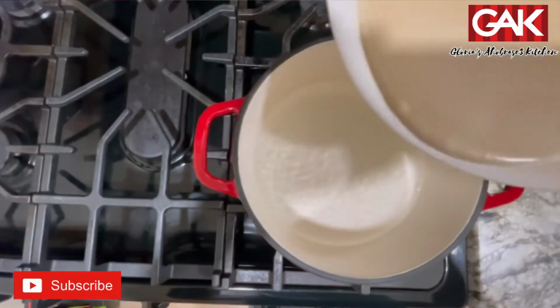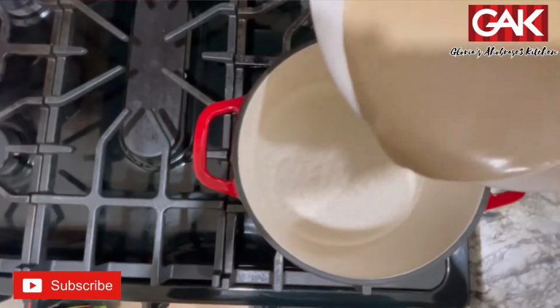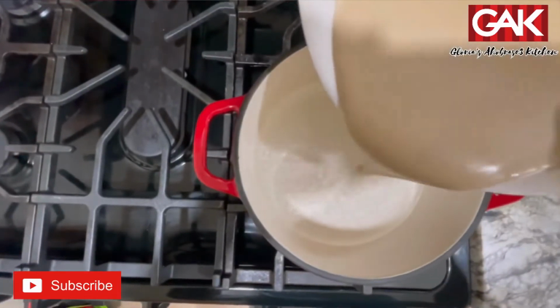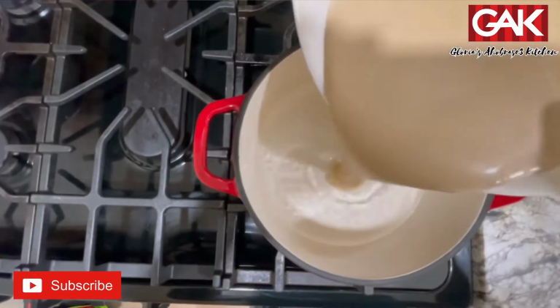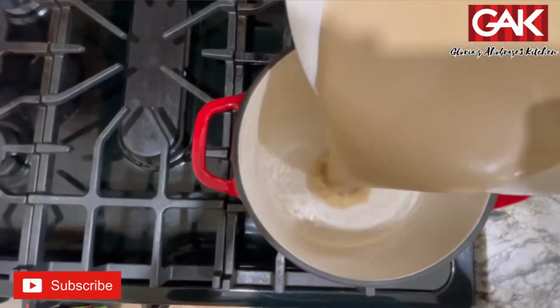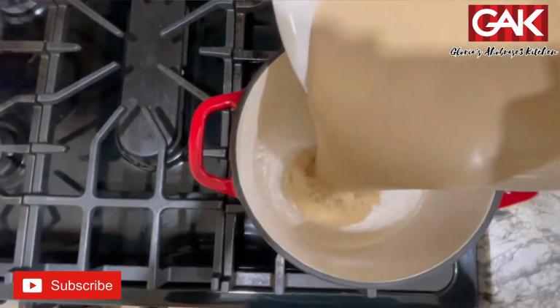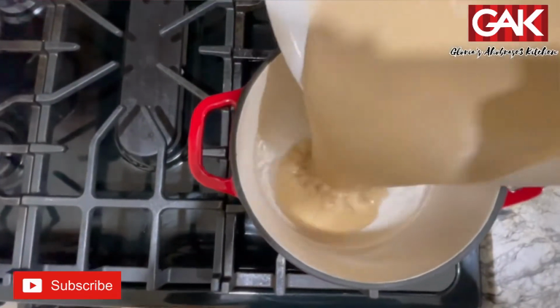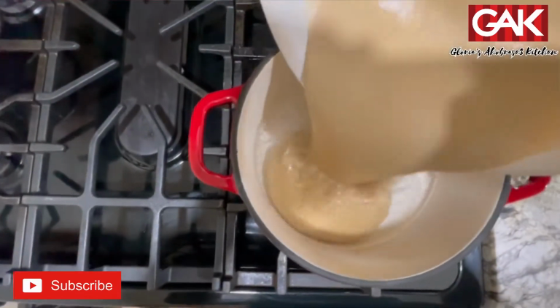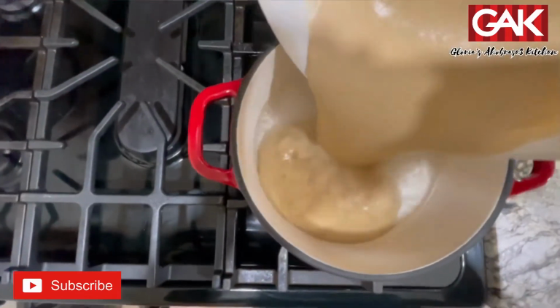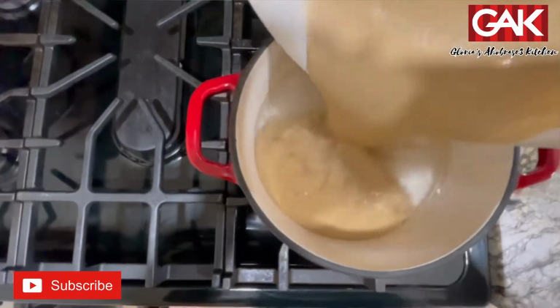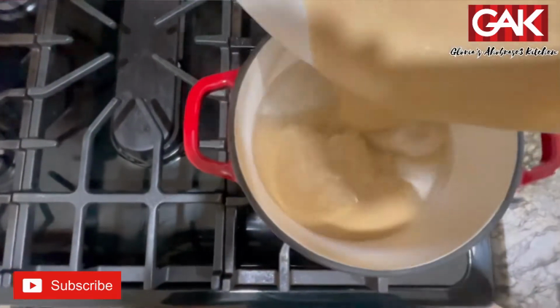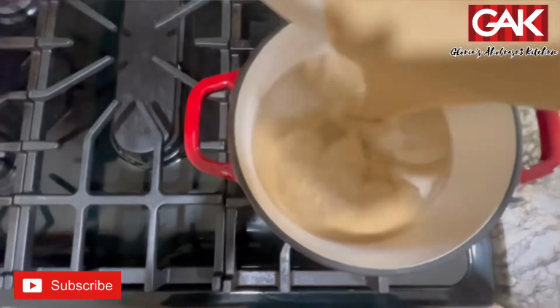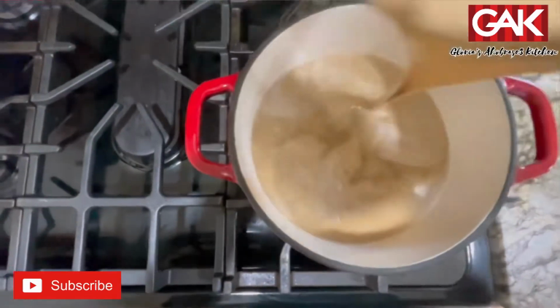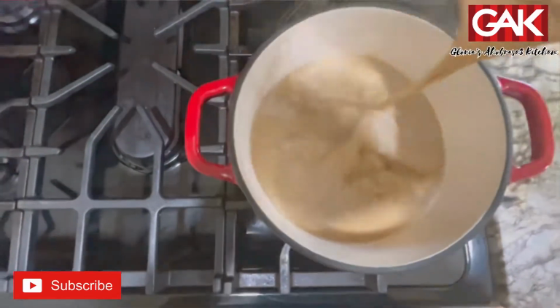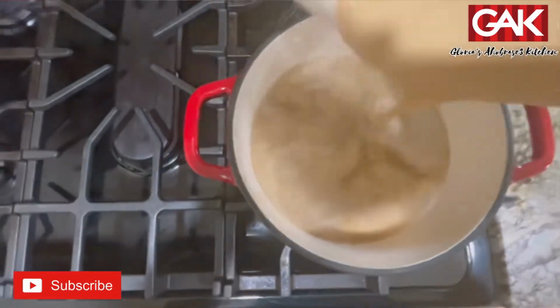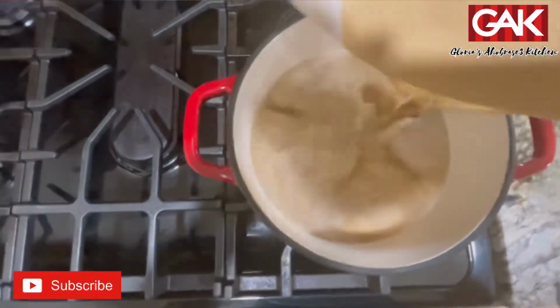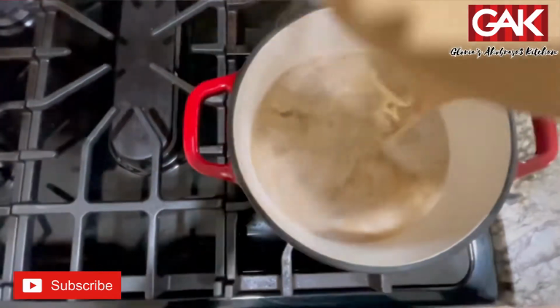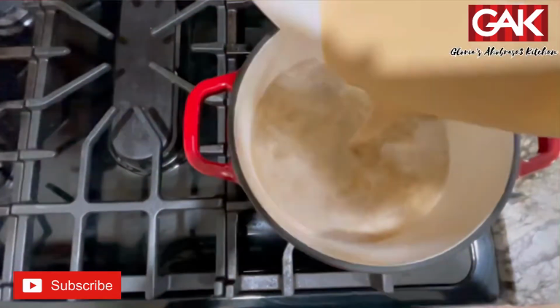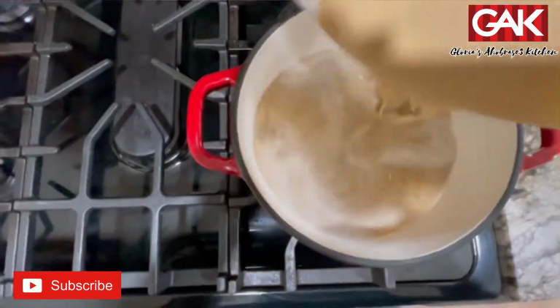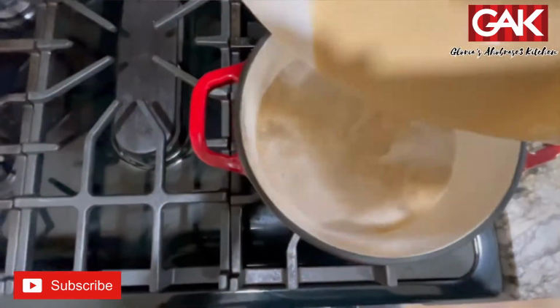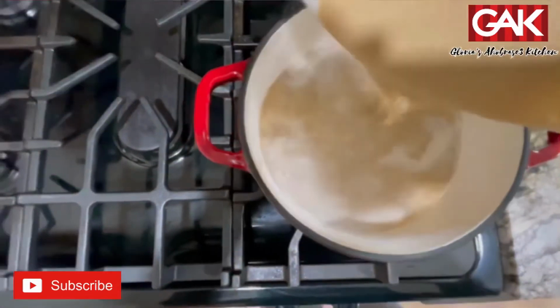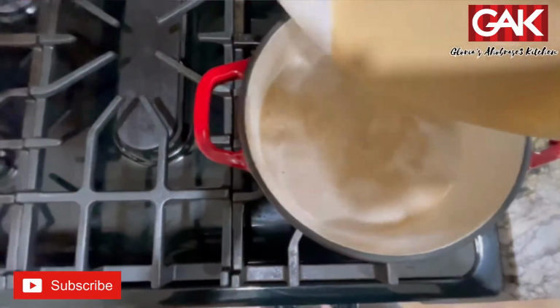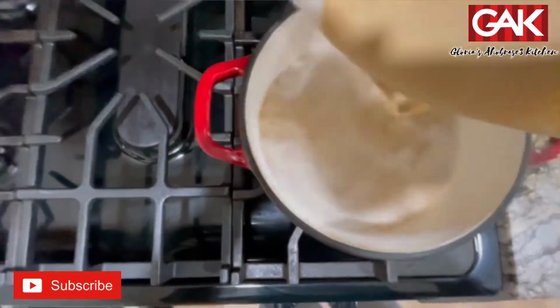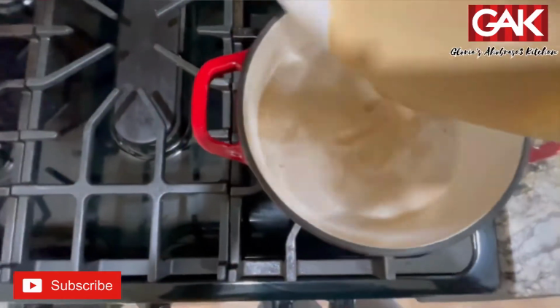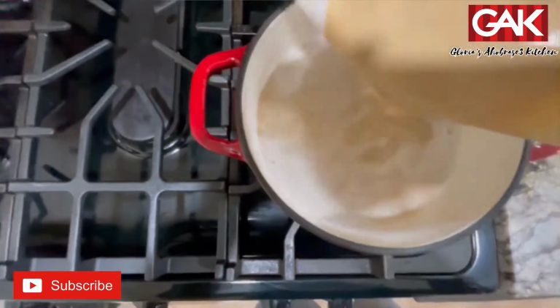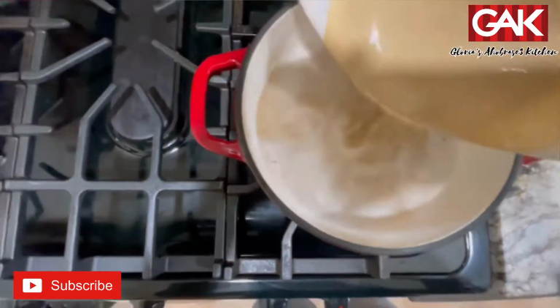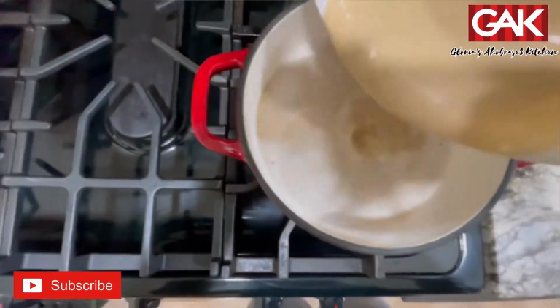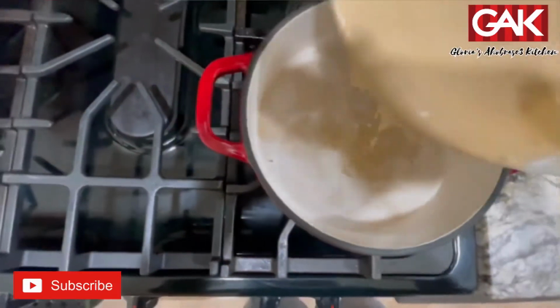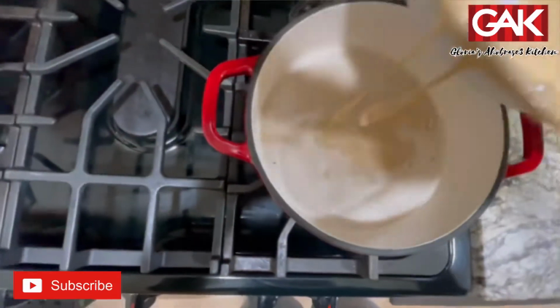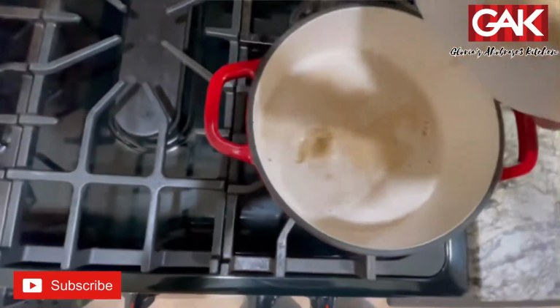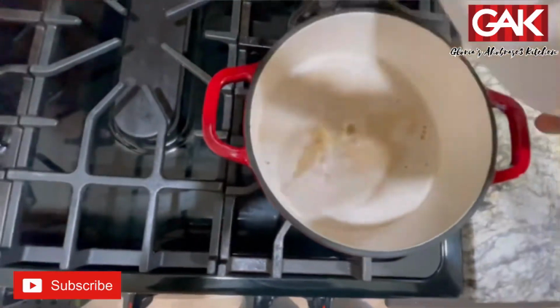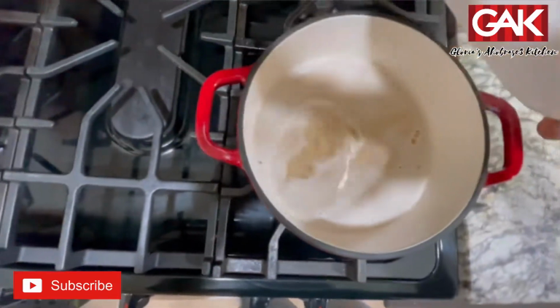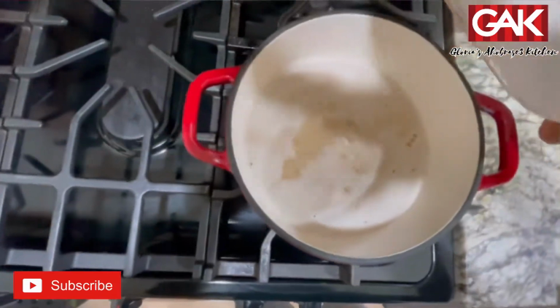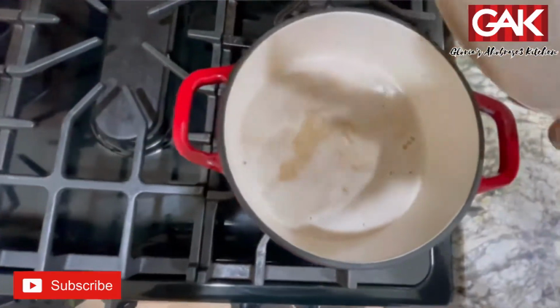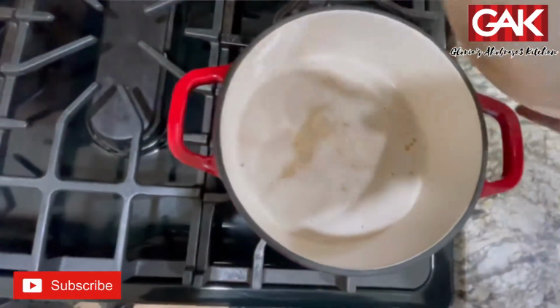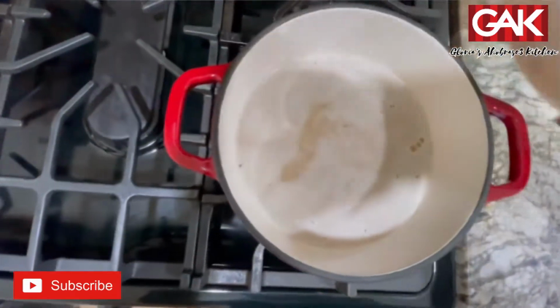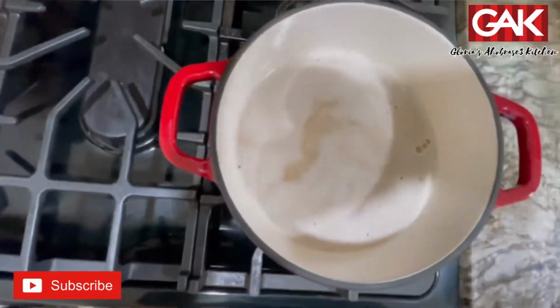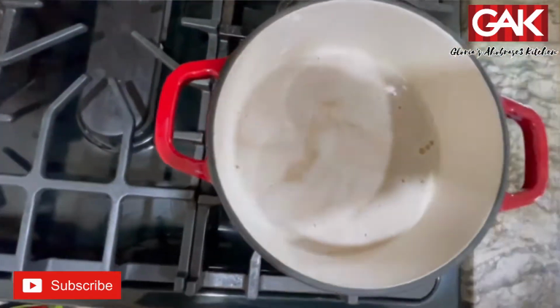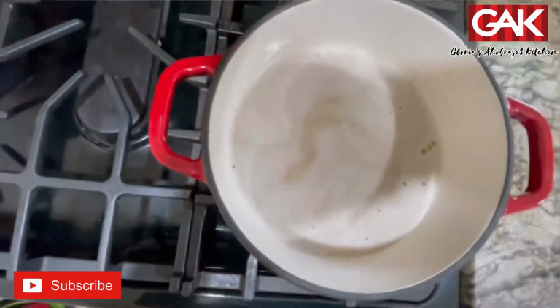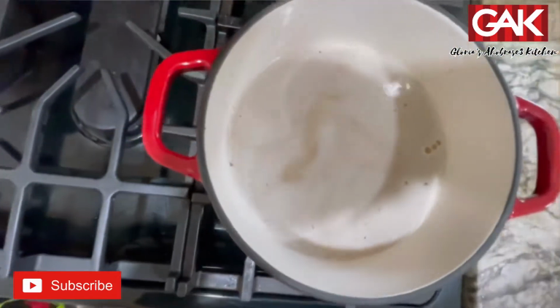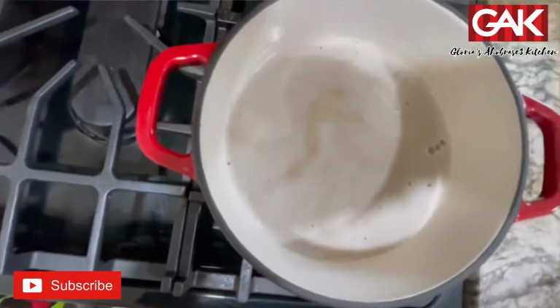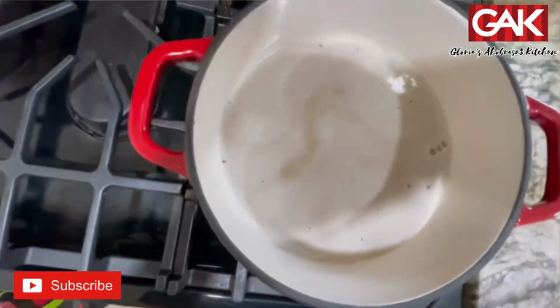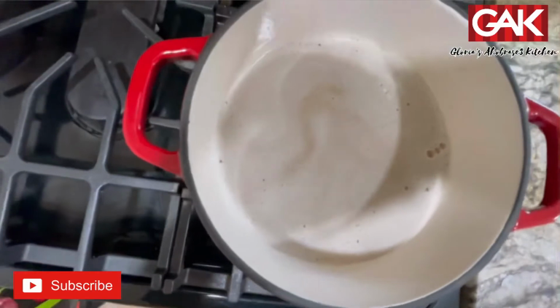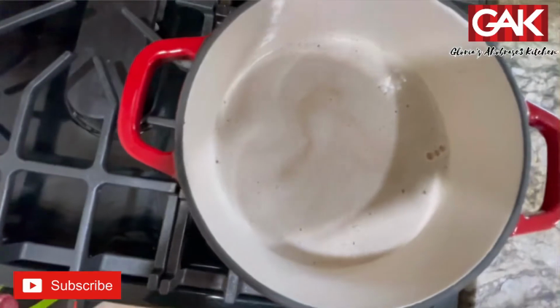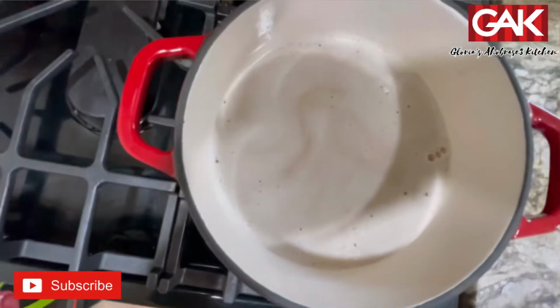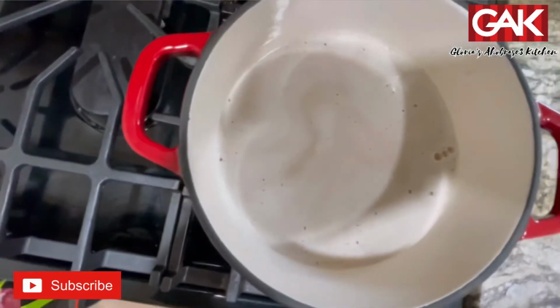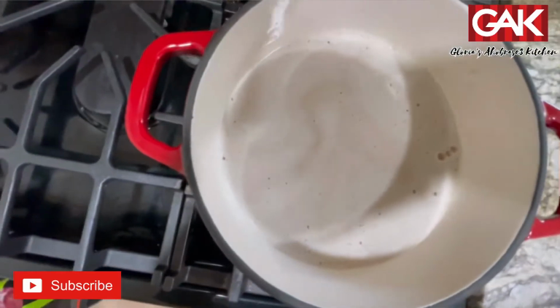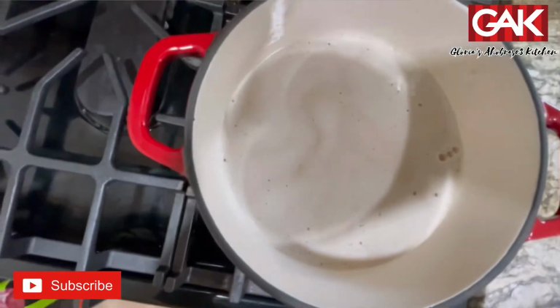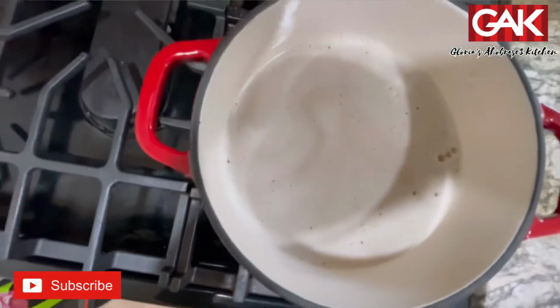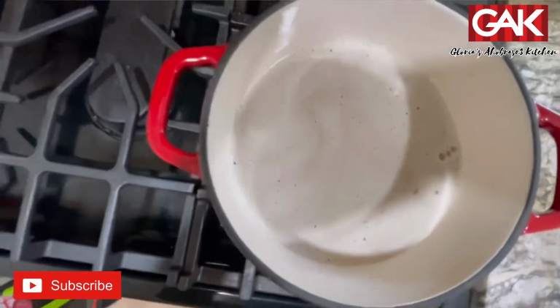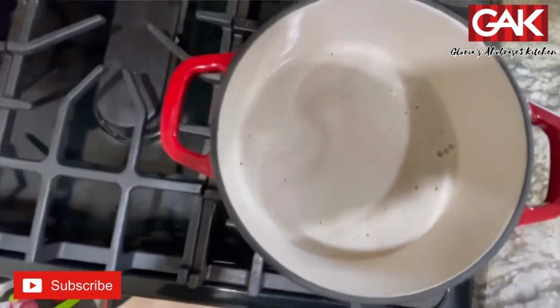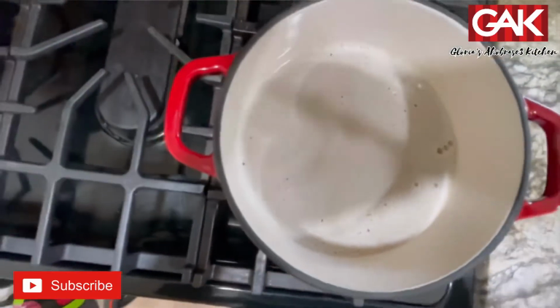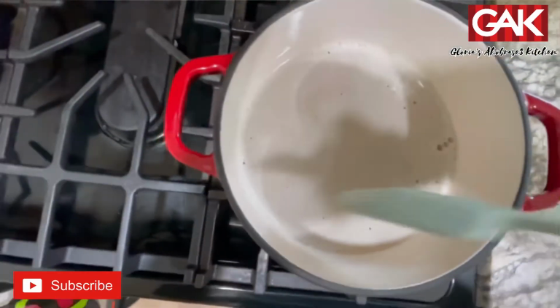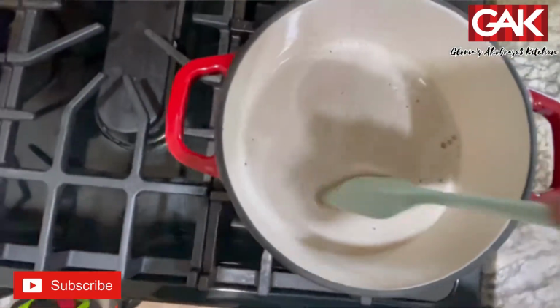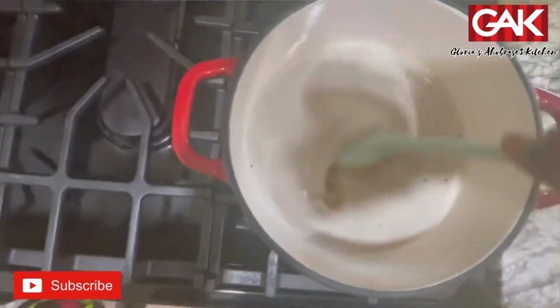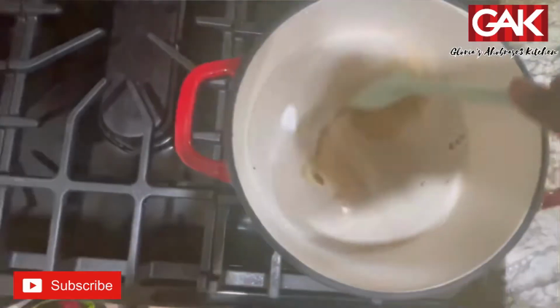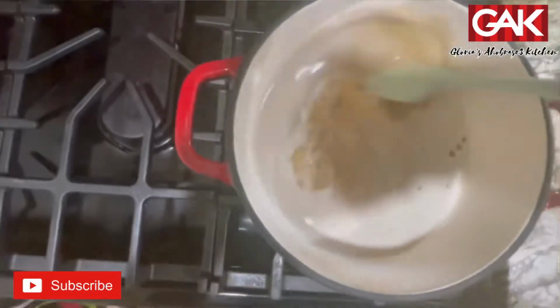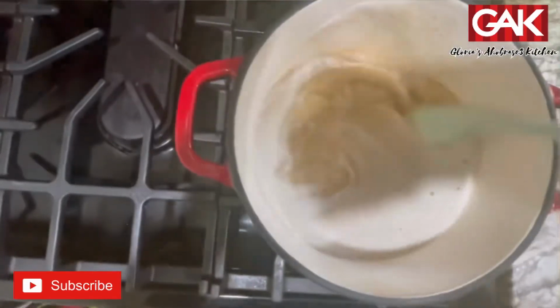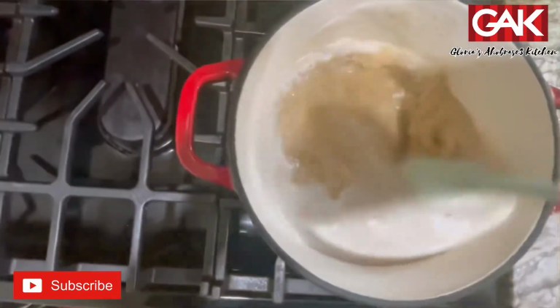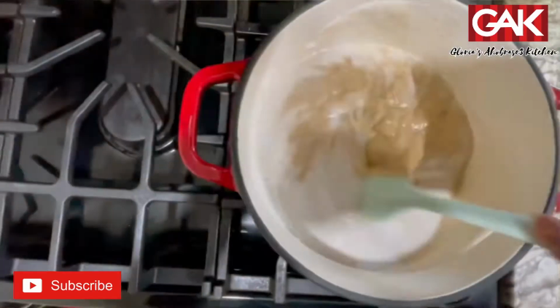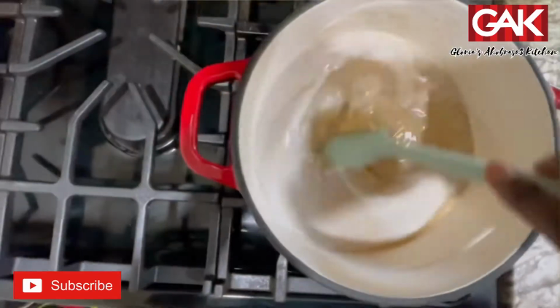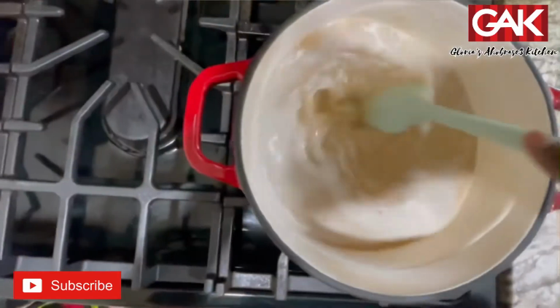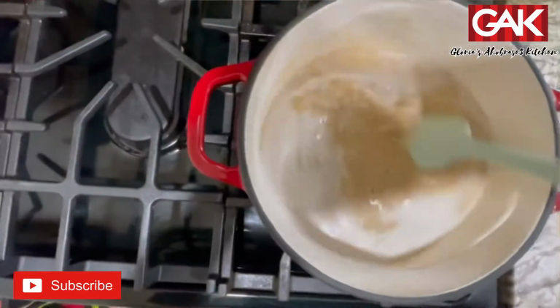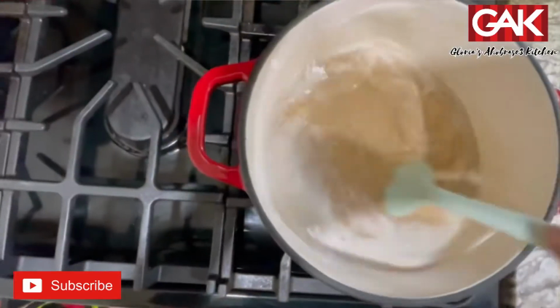Then right away, start stirring it. So, let's go.